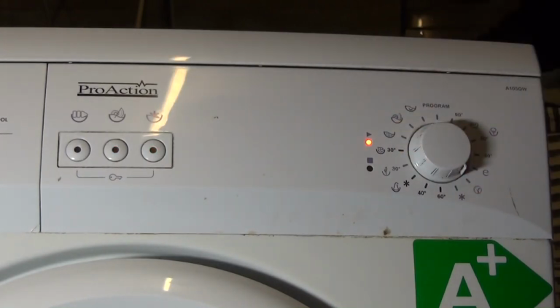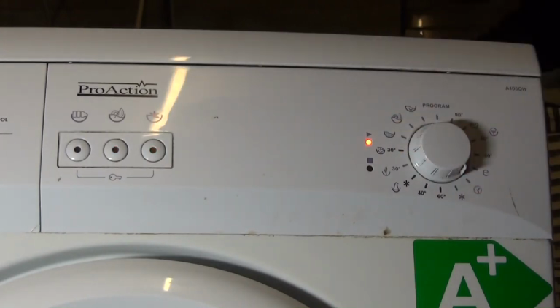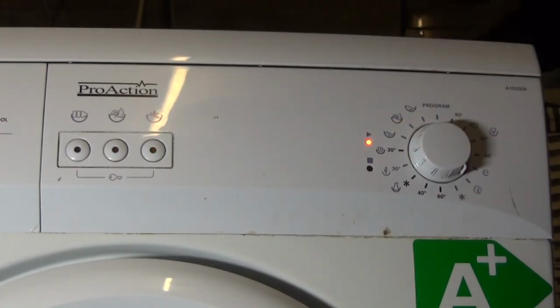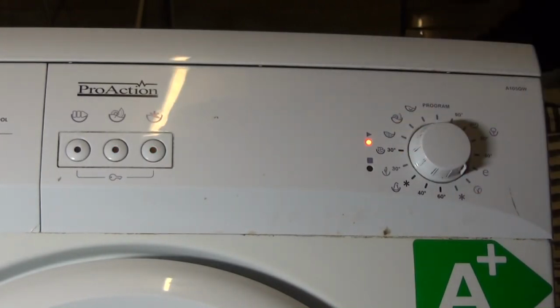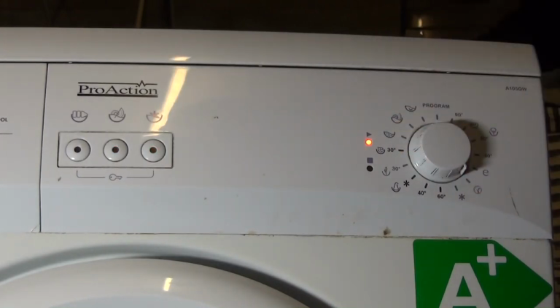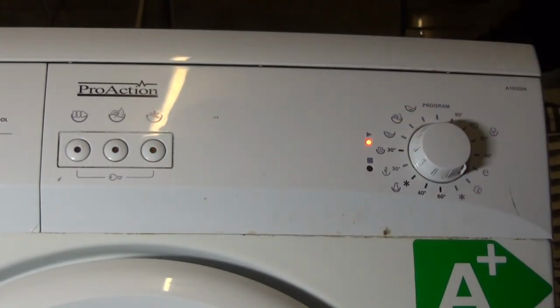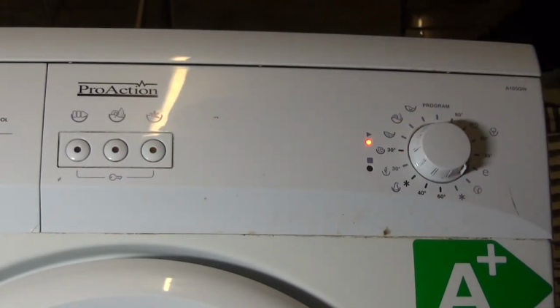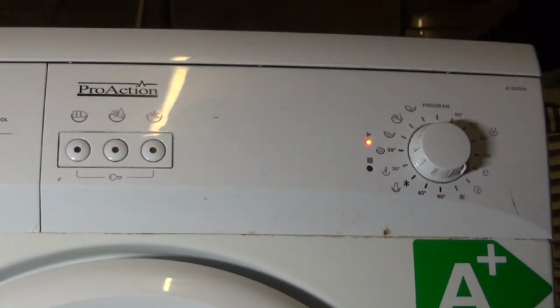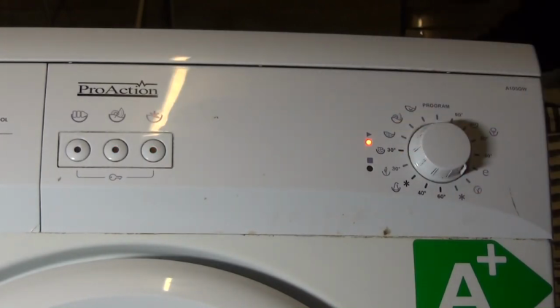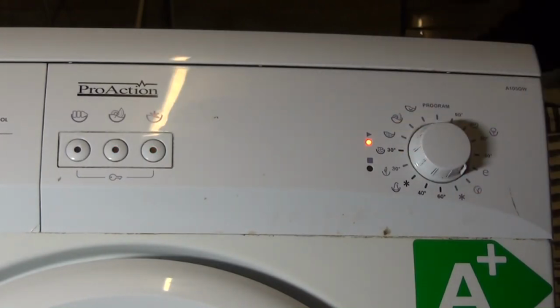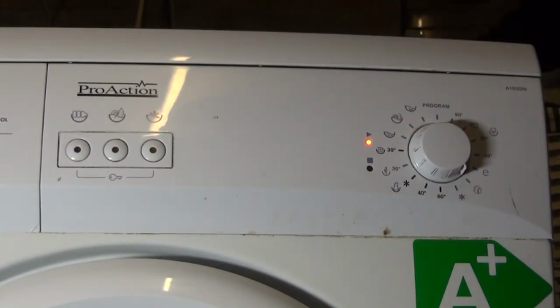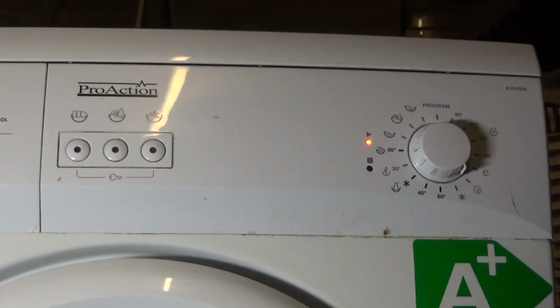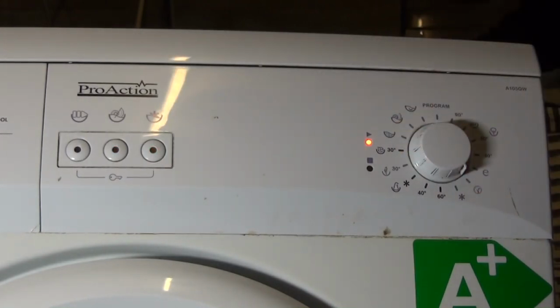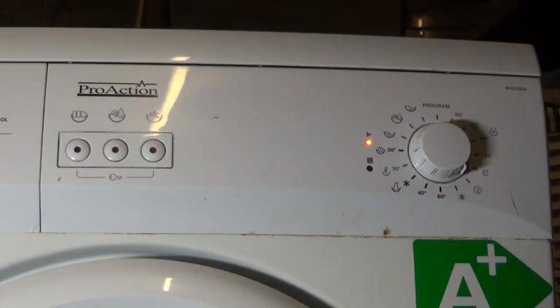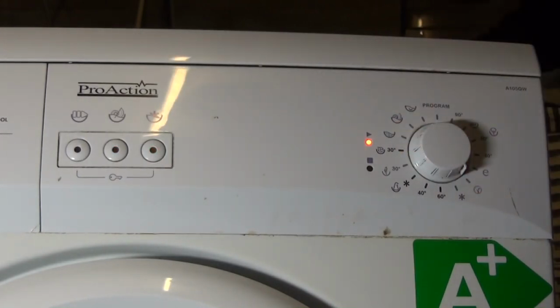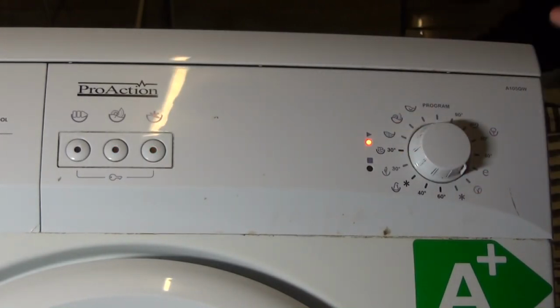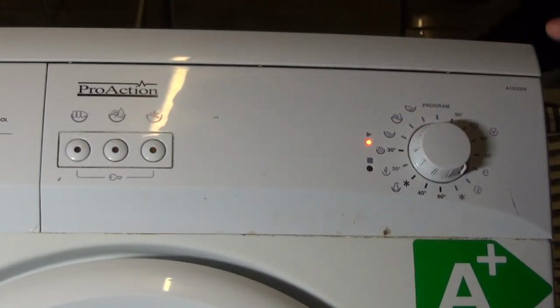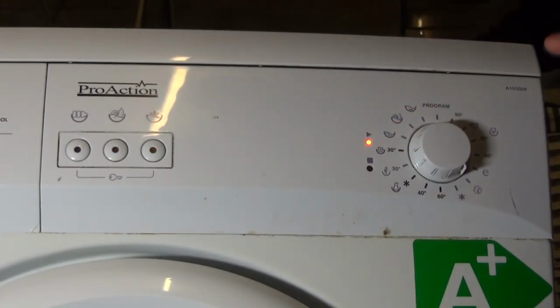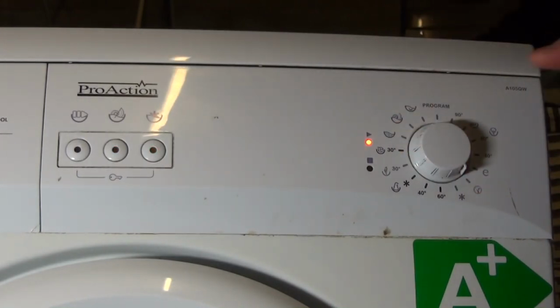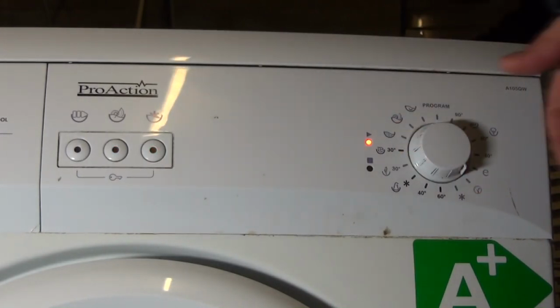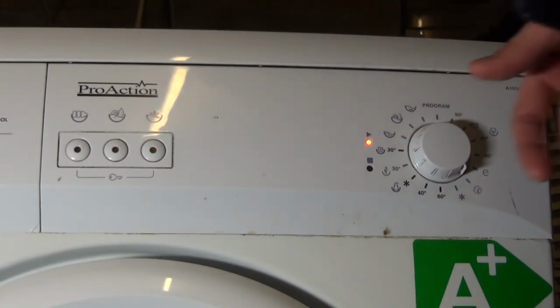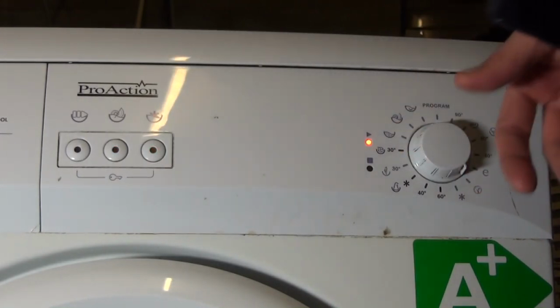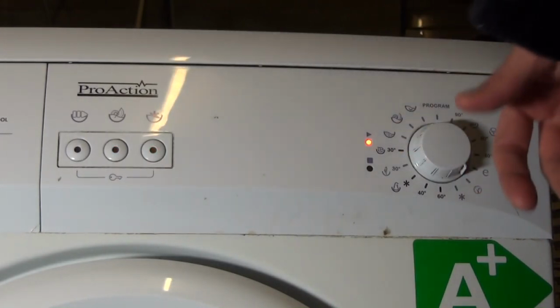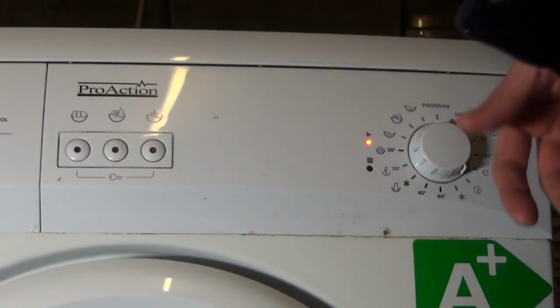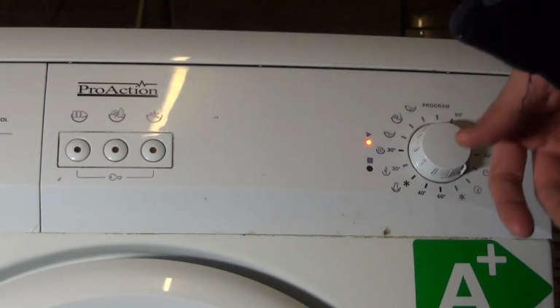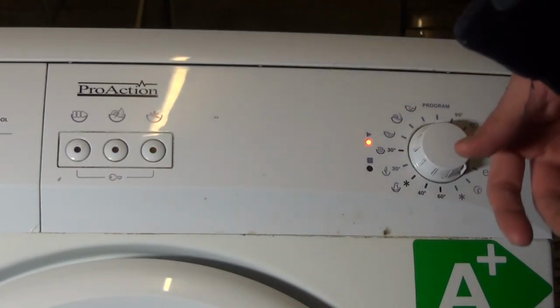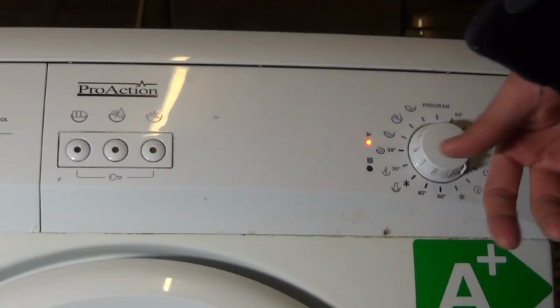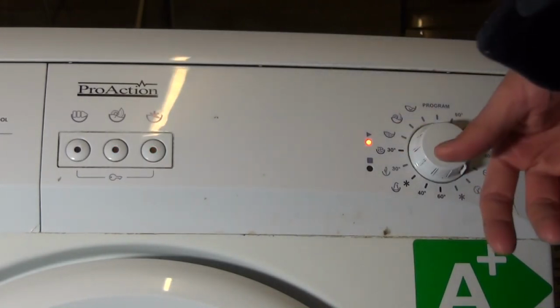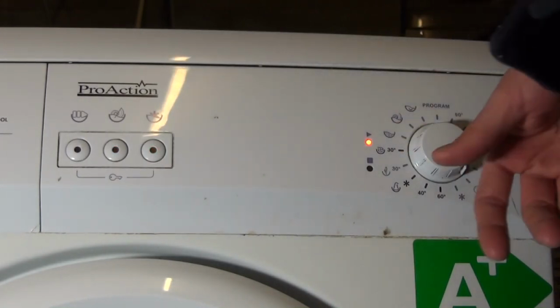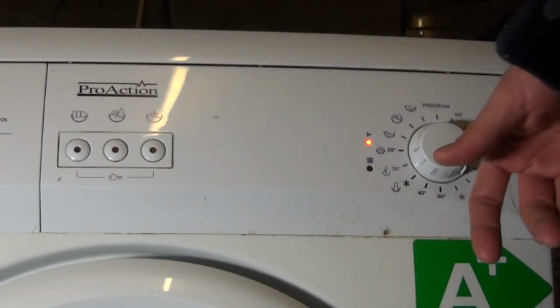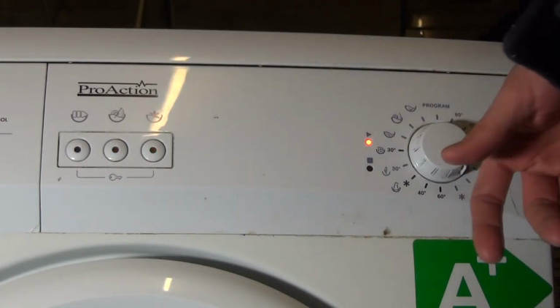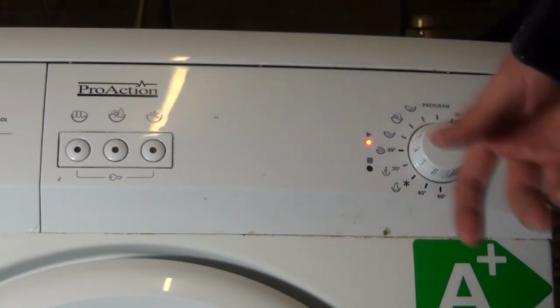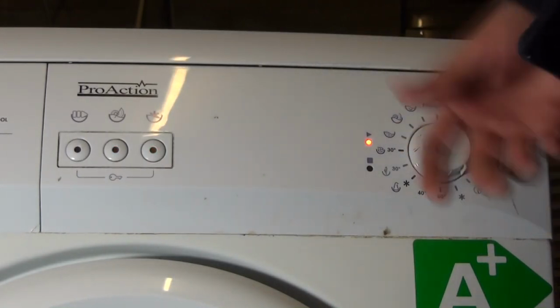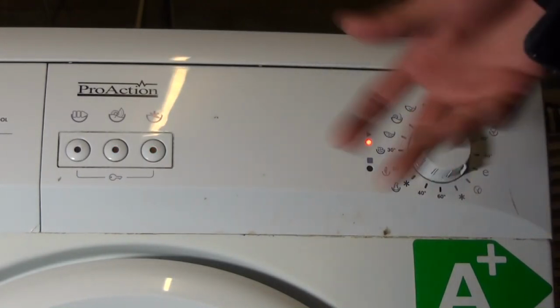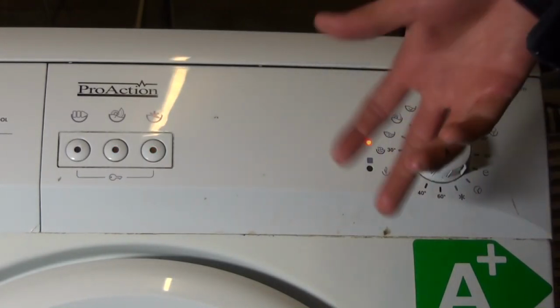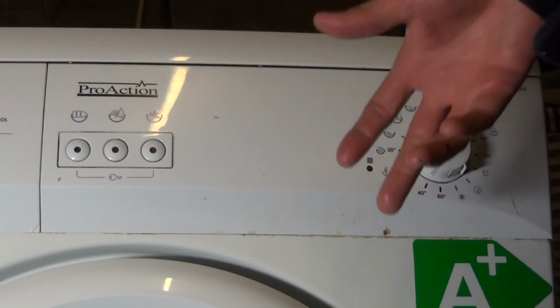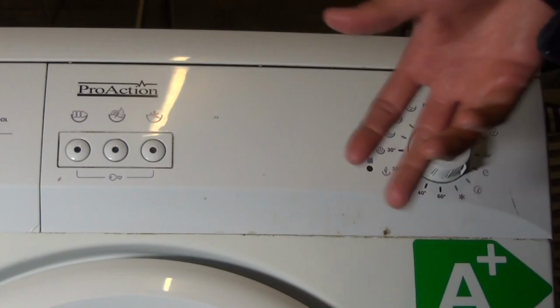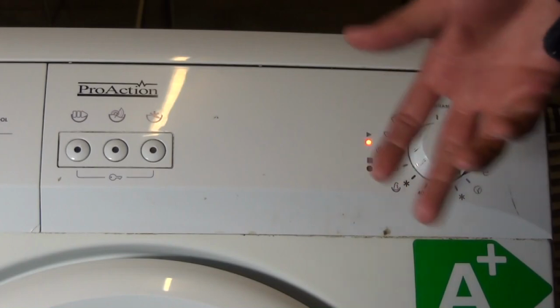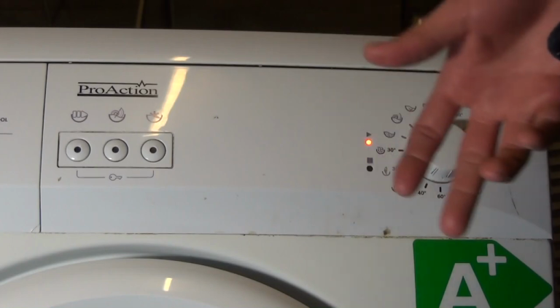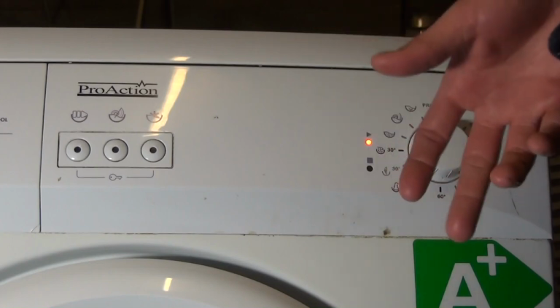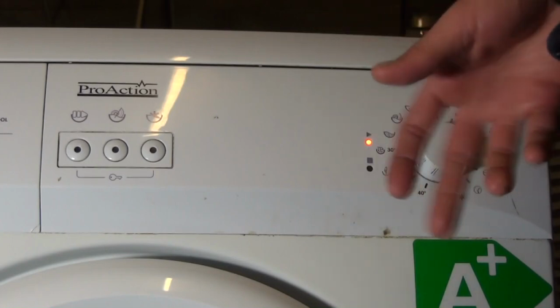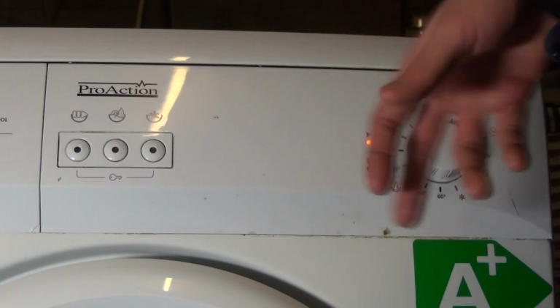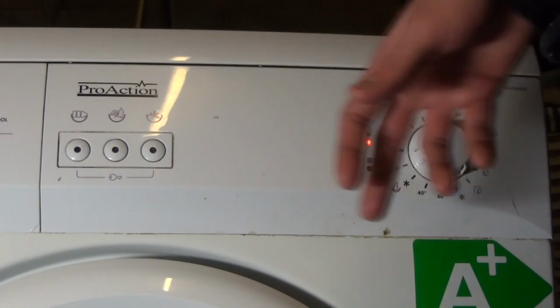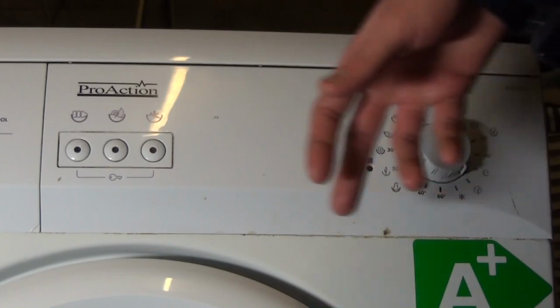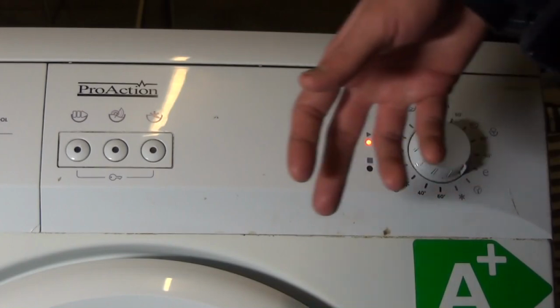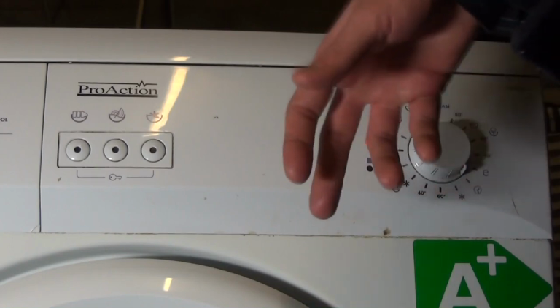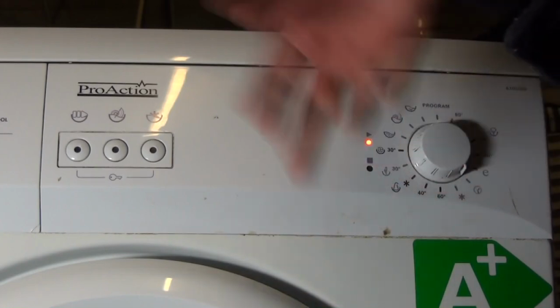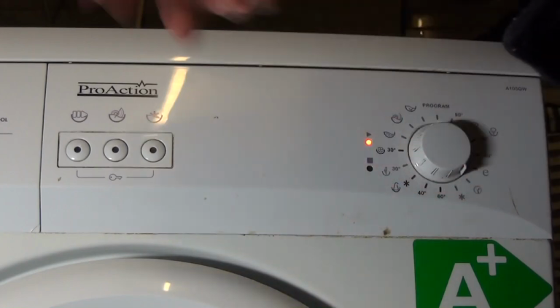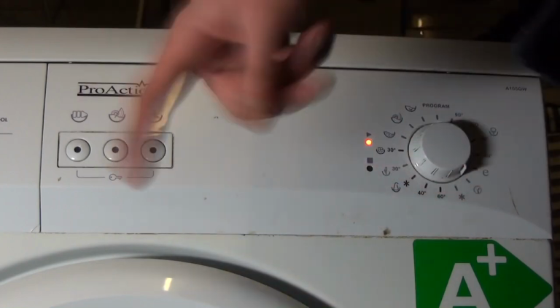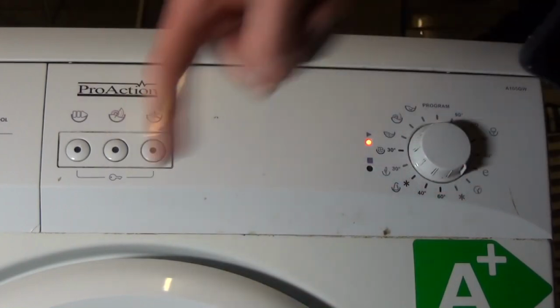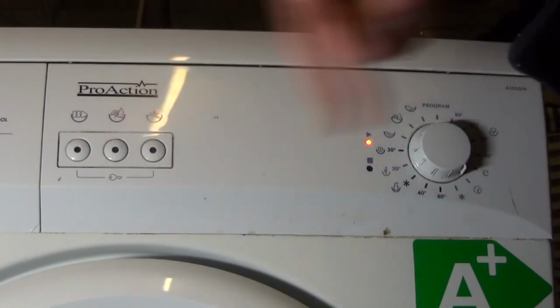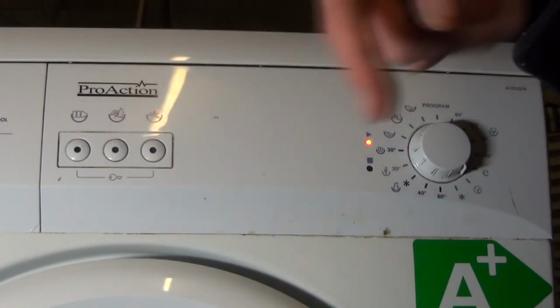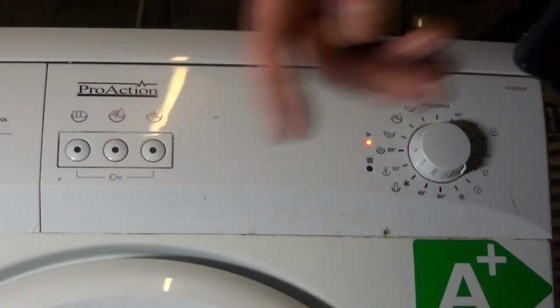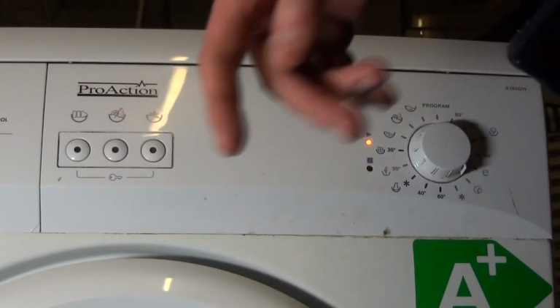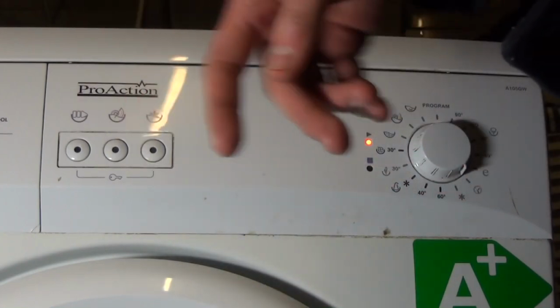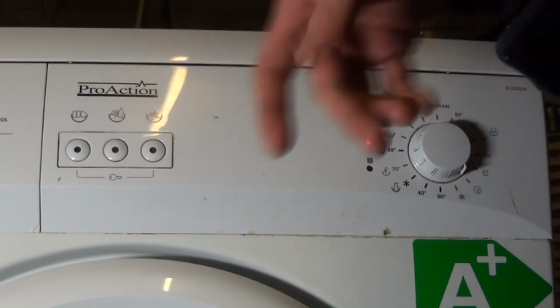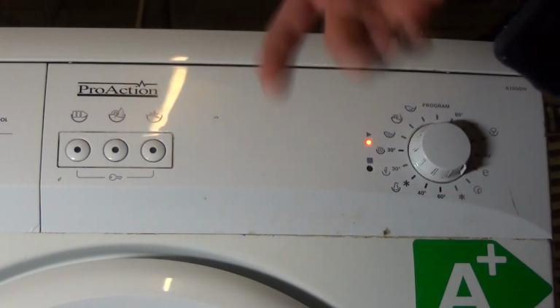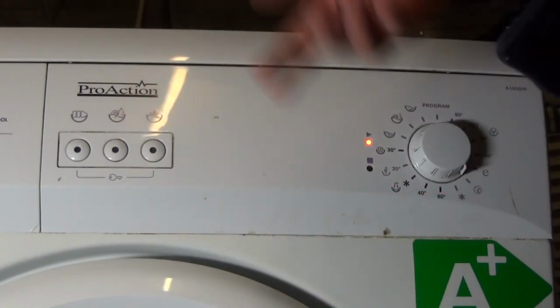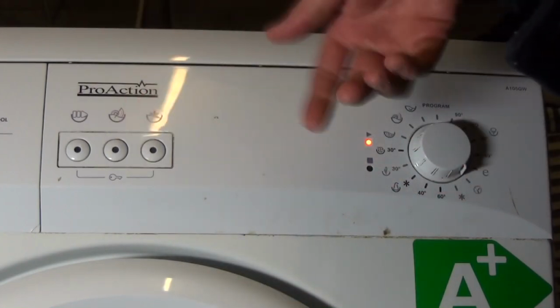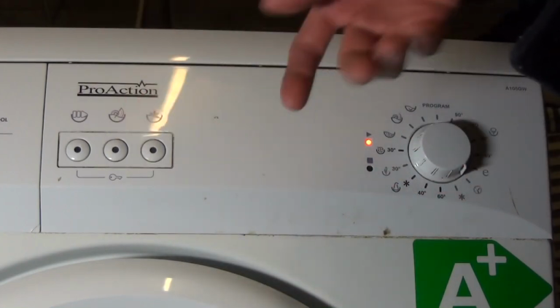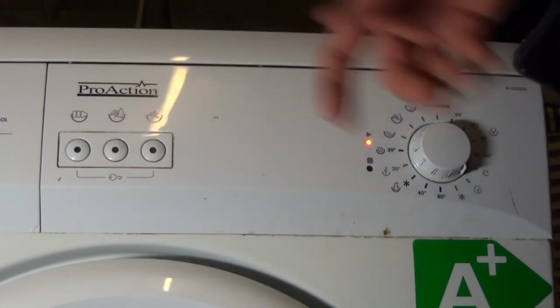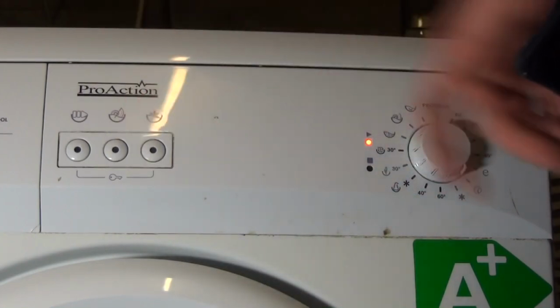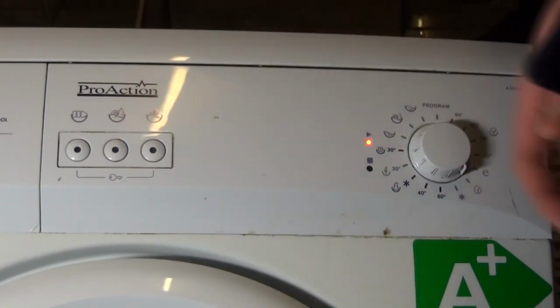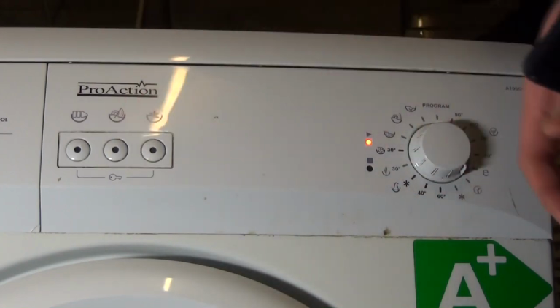Quick wash: 30 degrees, 30 minutes — it's 30 minutes actually according to the book.